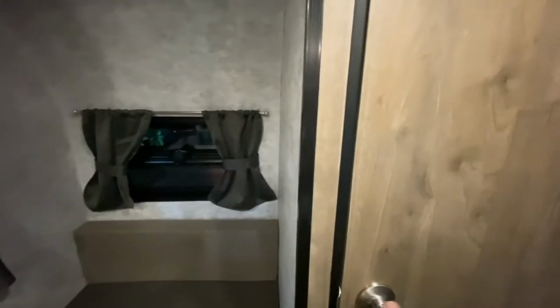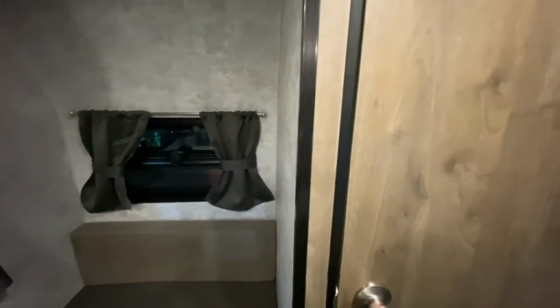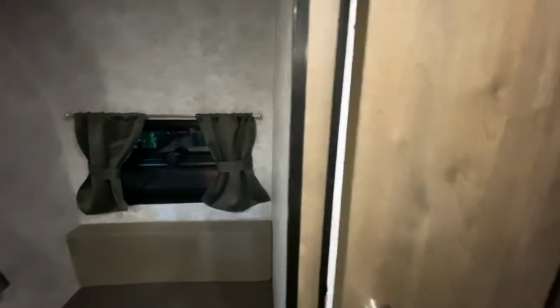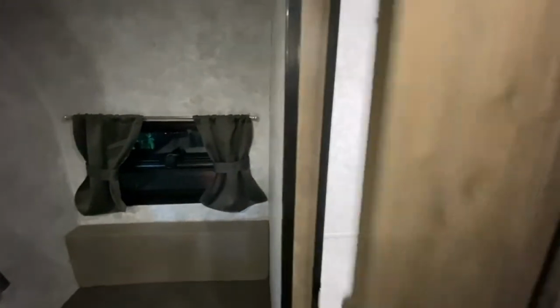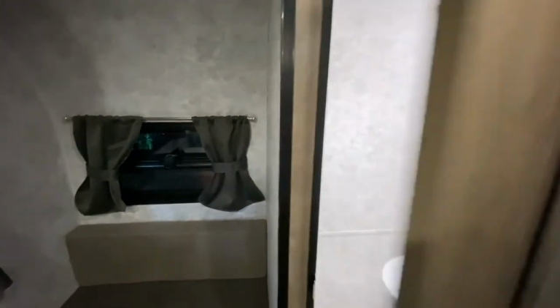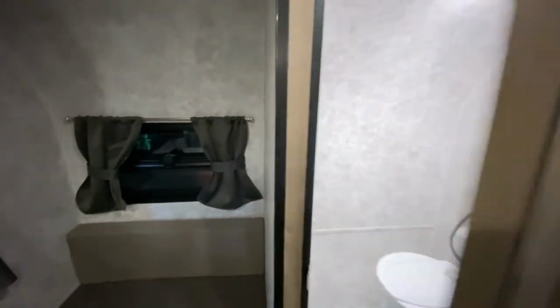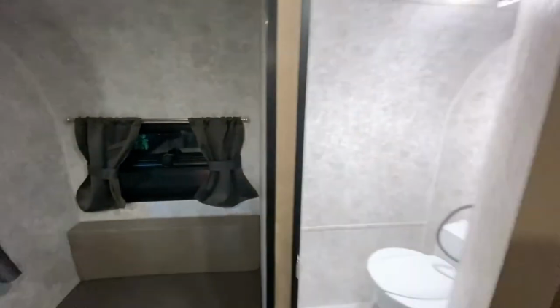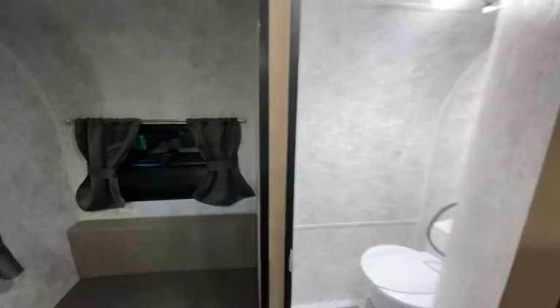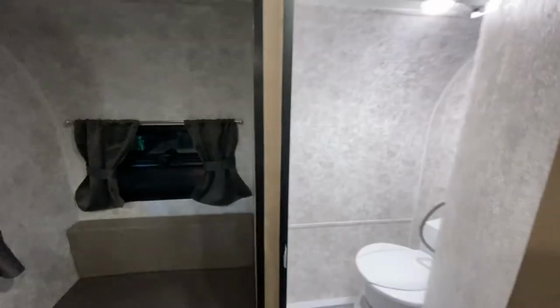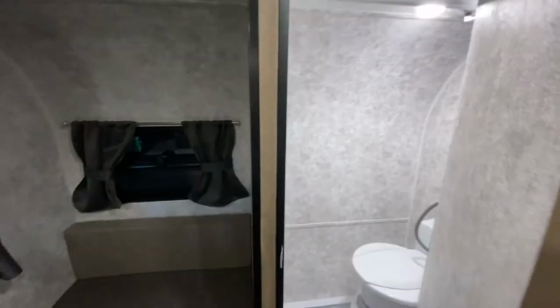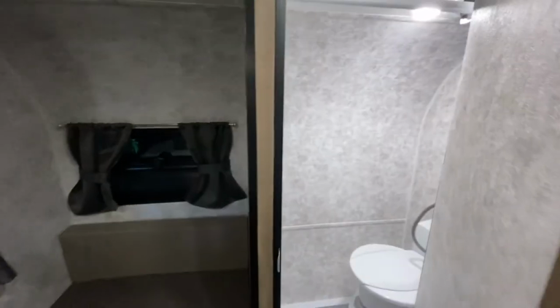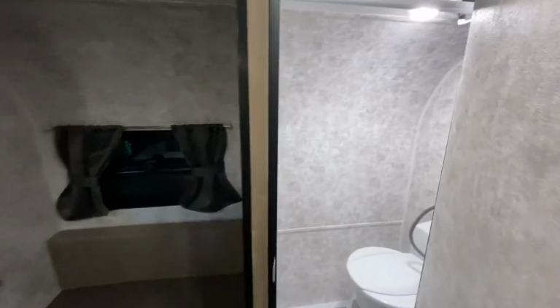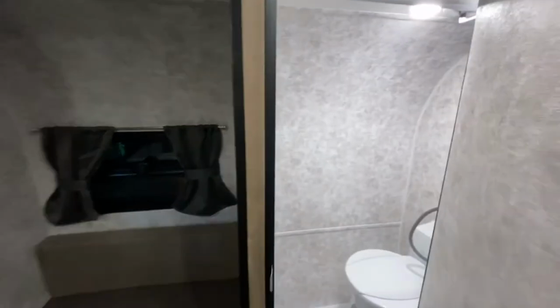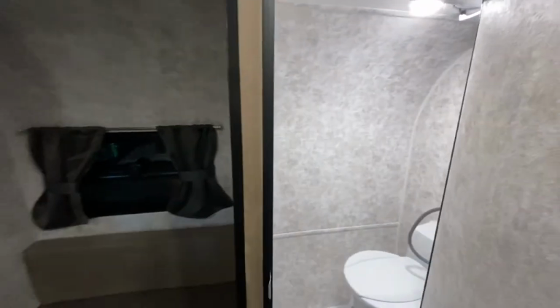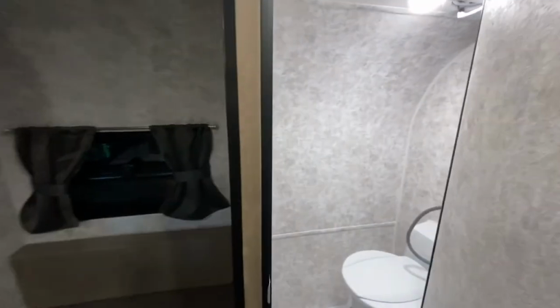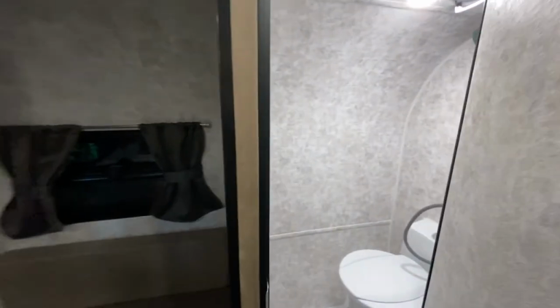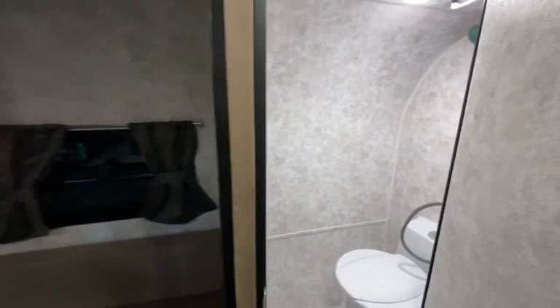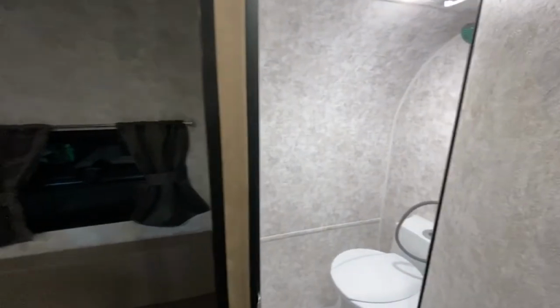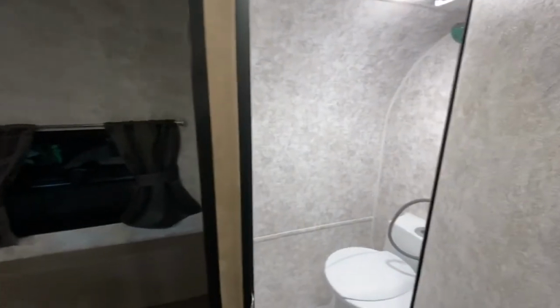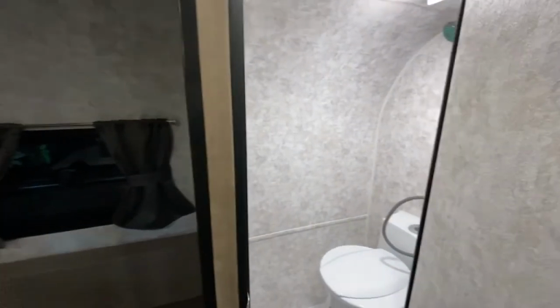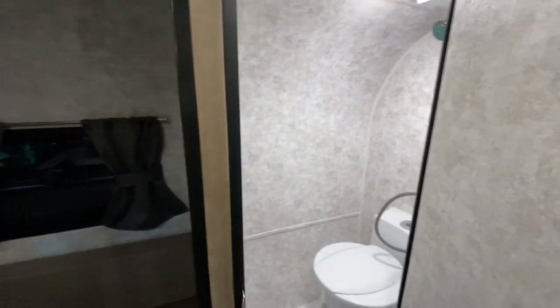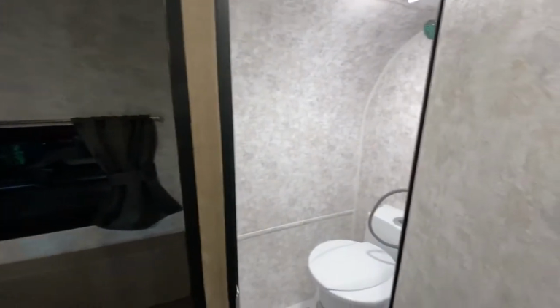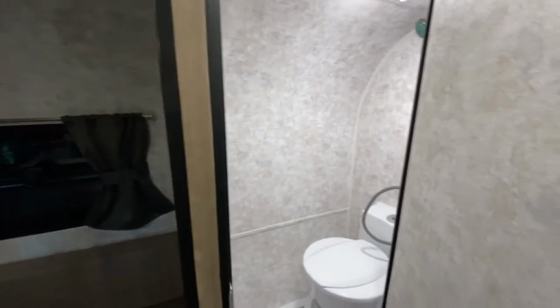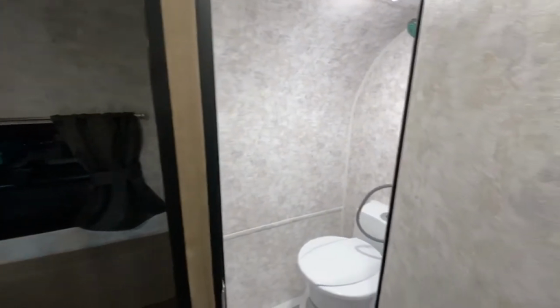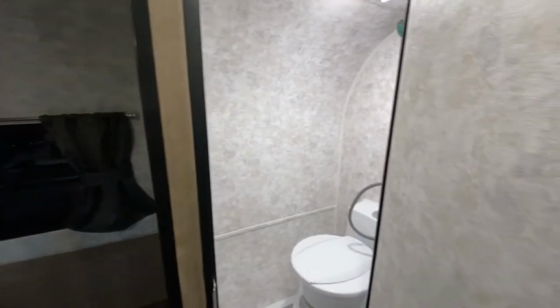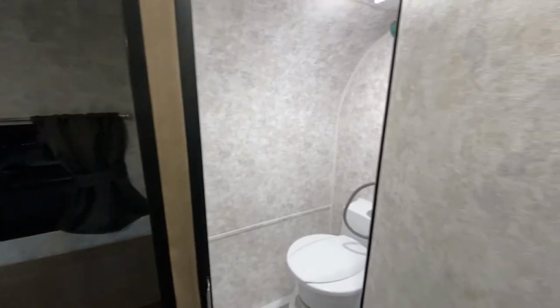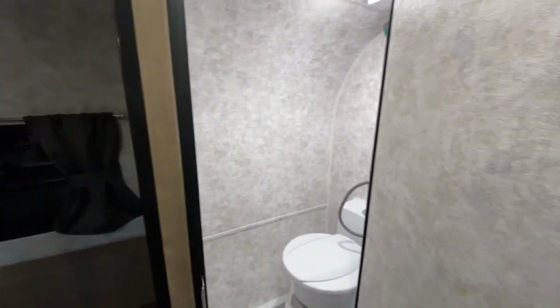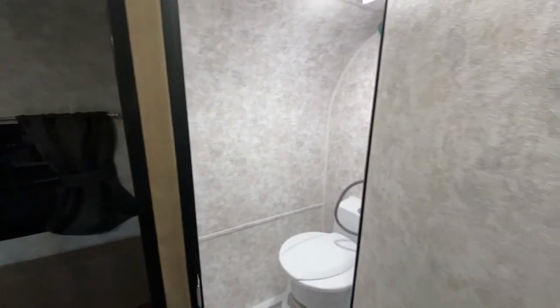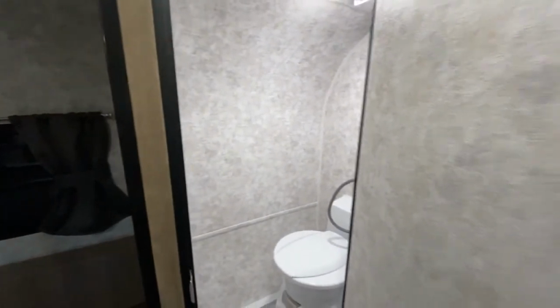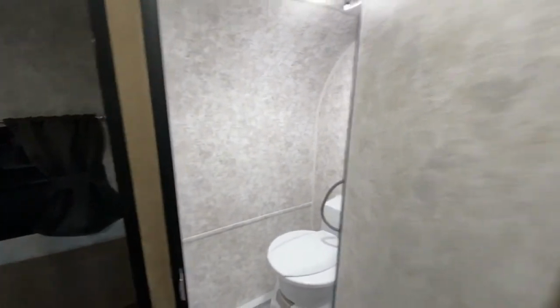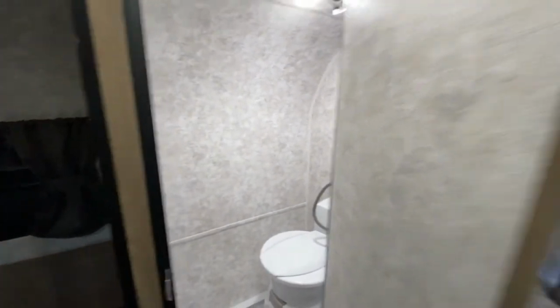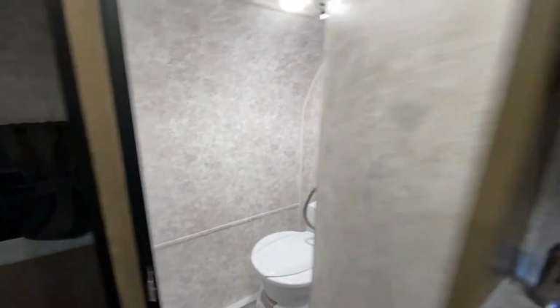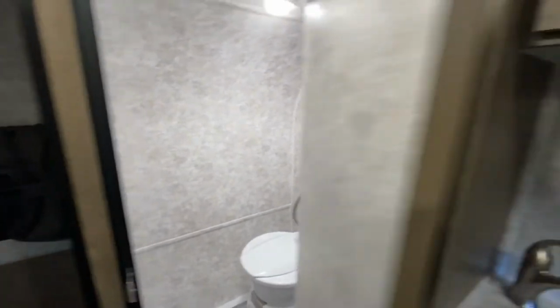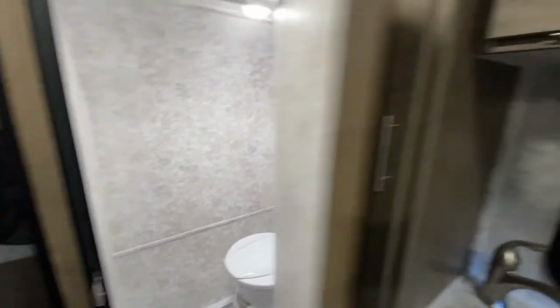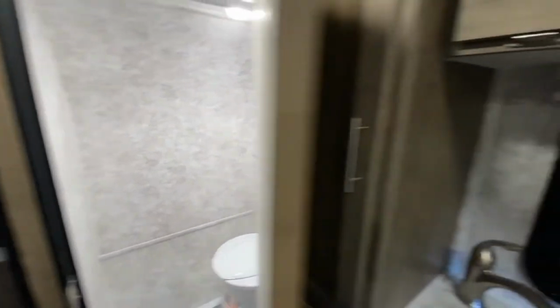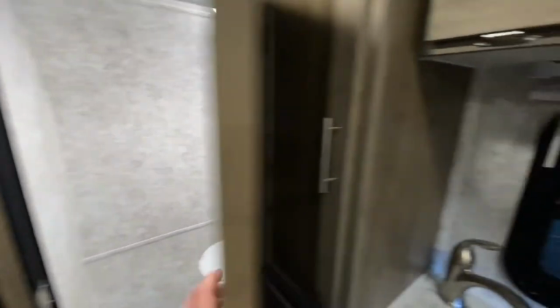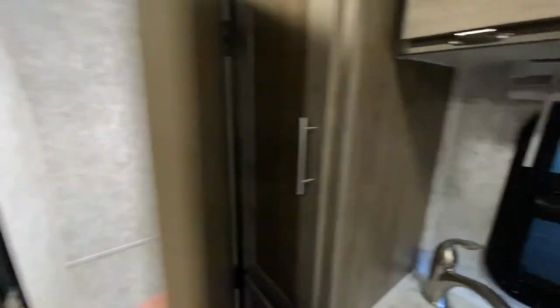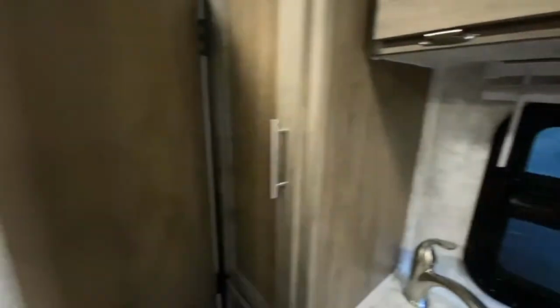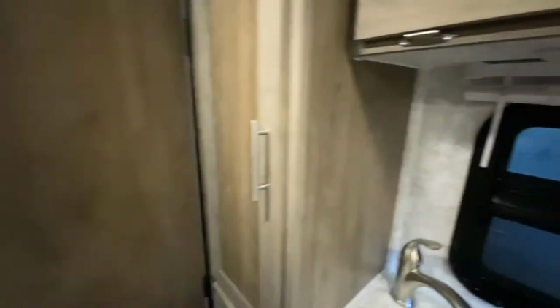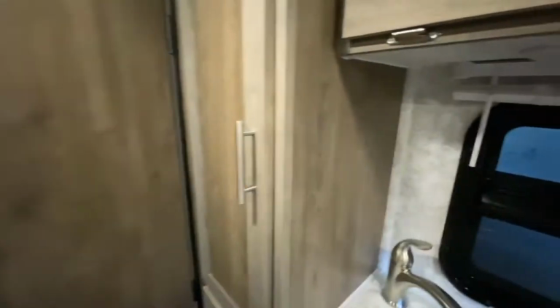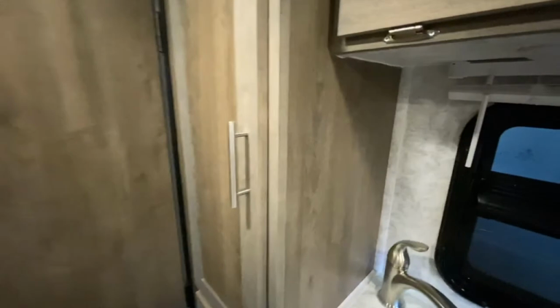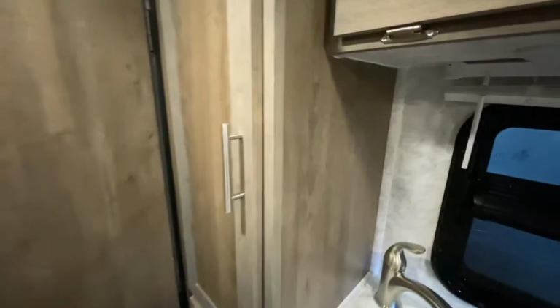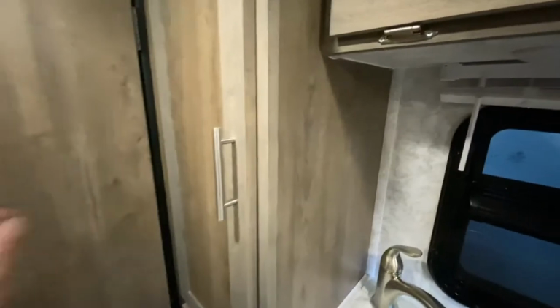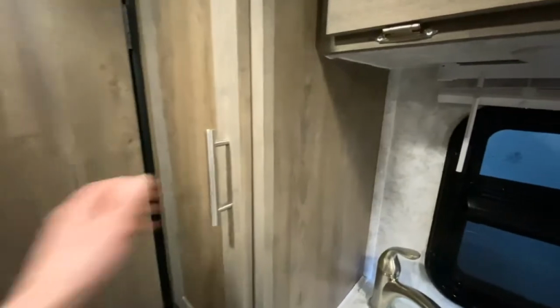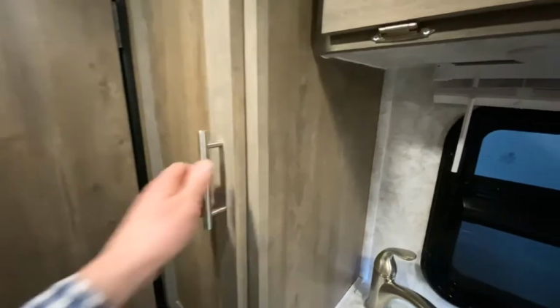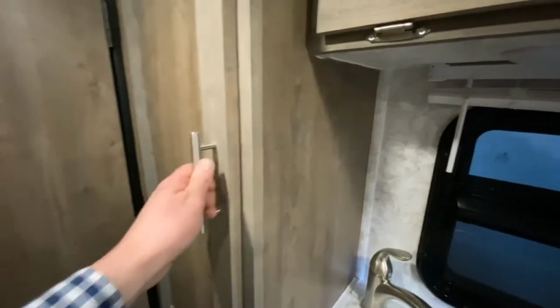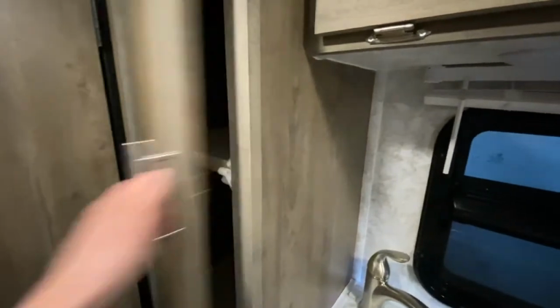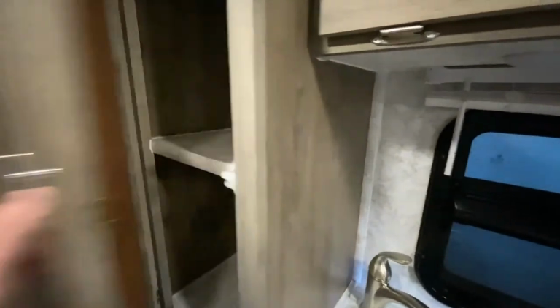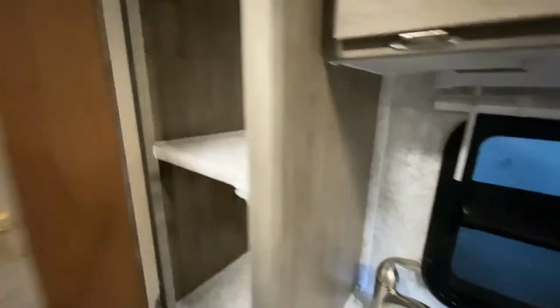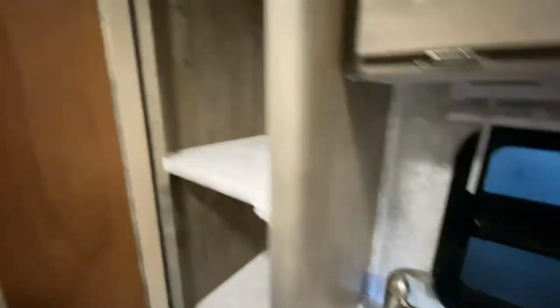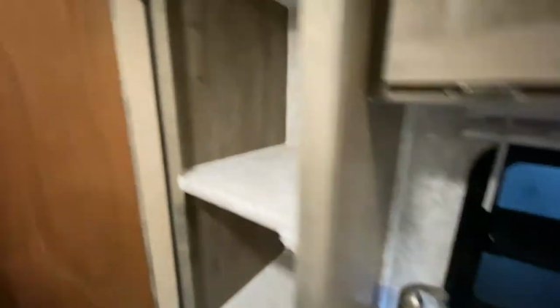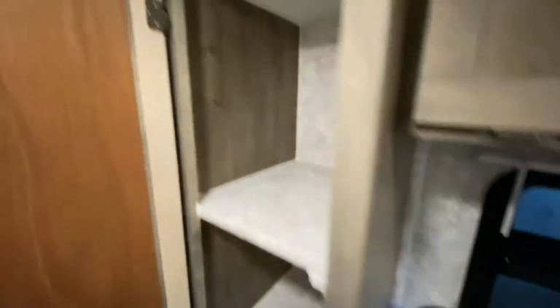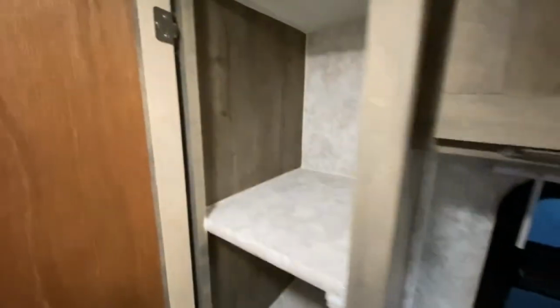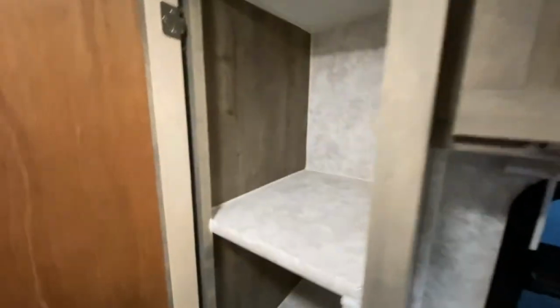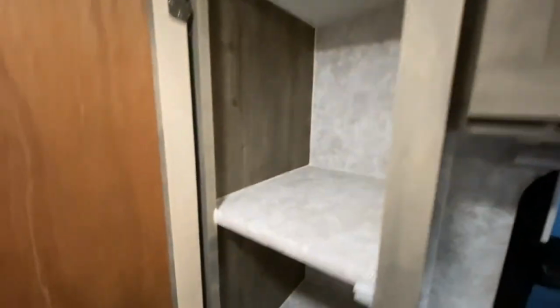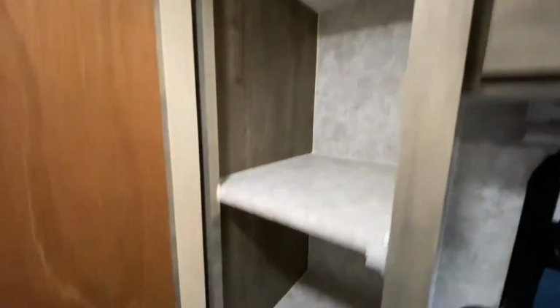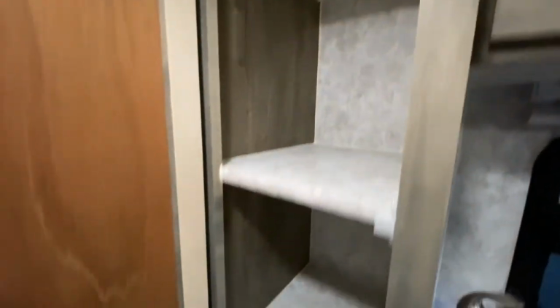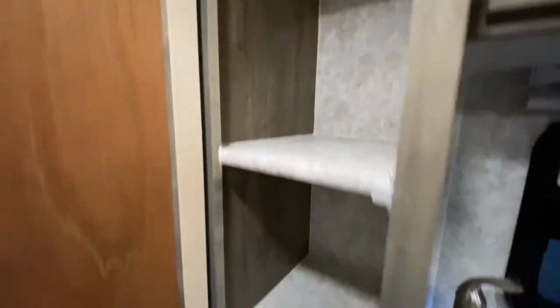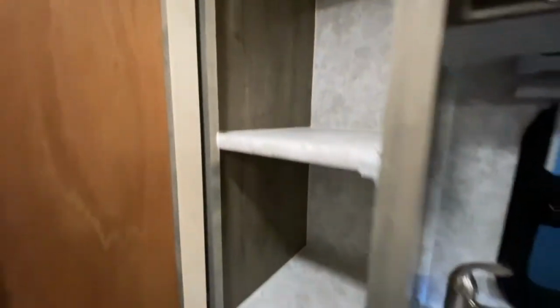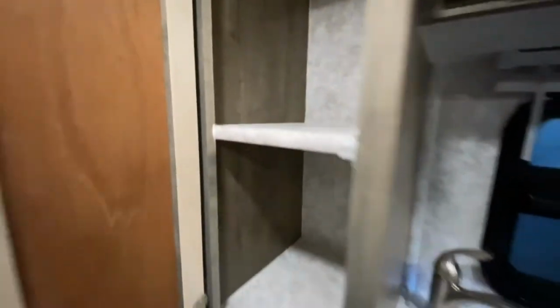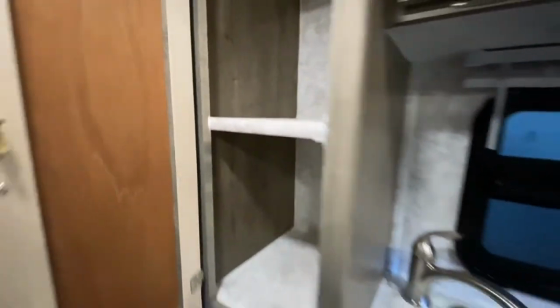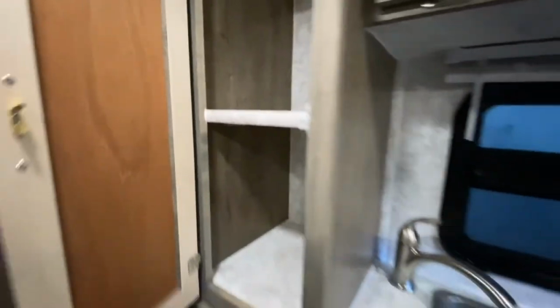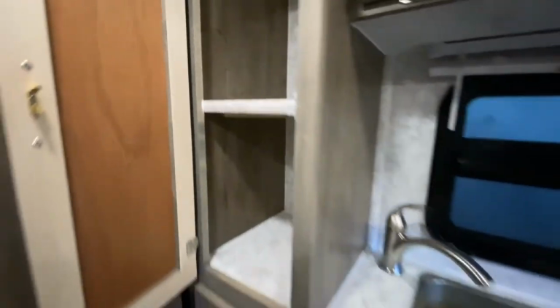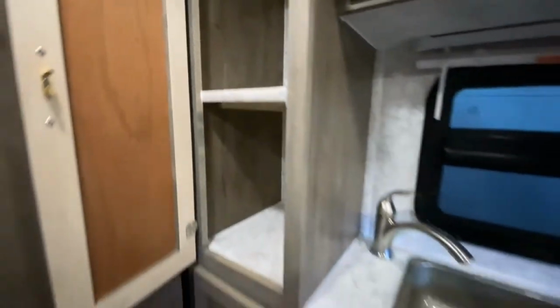This unit even has a wet bath and more storage.